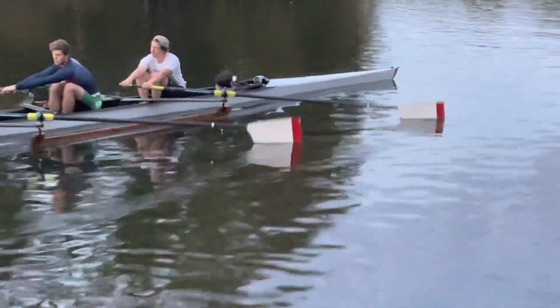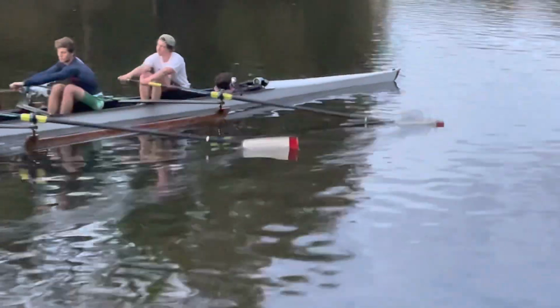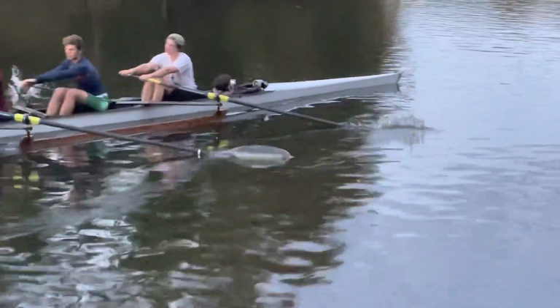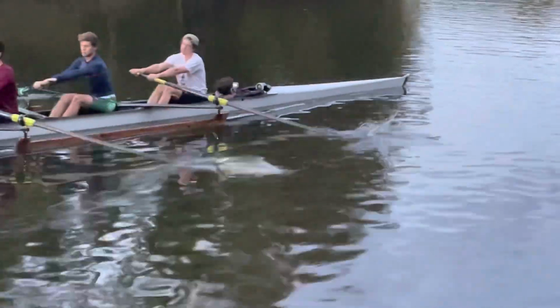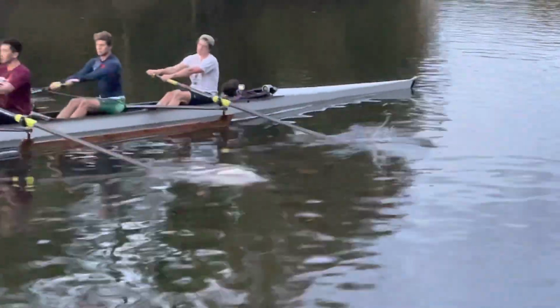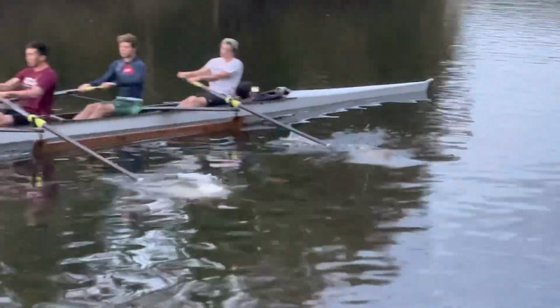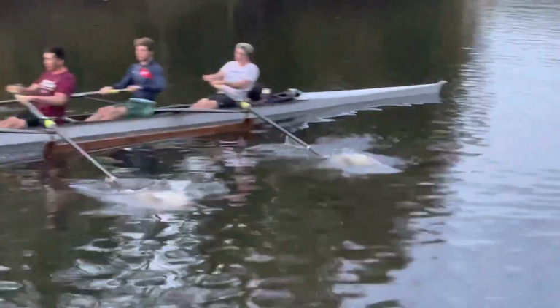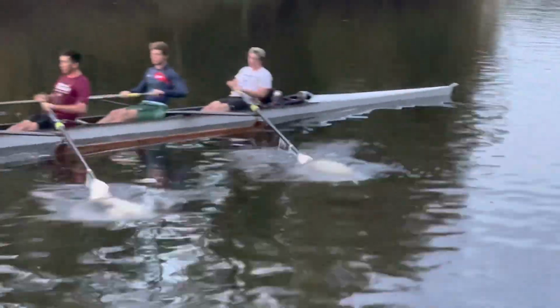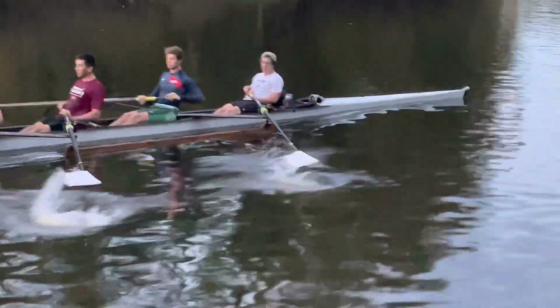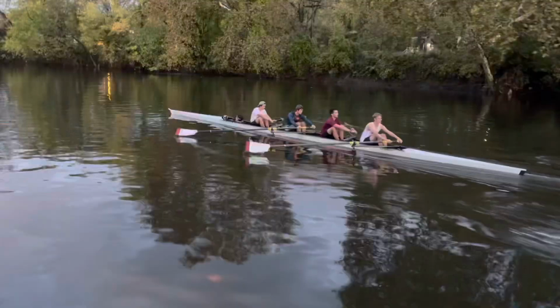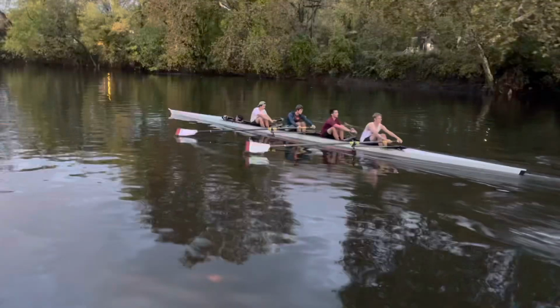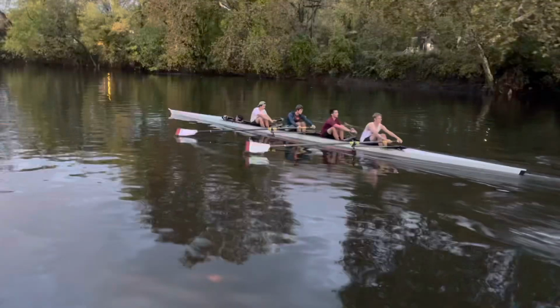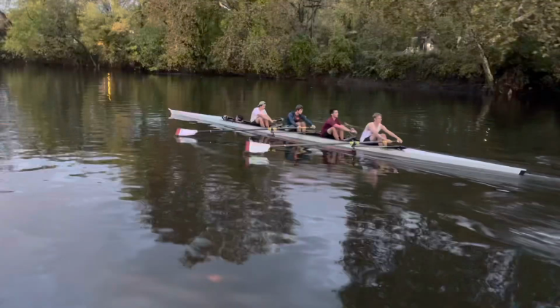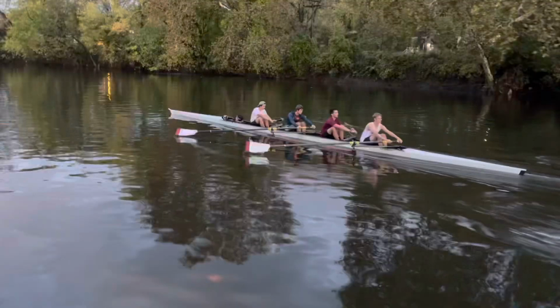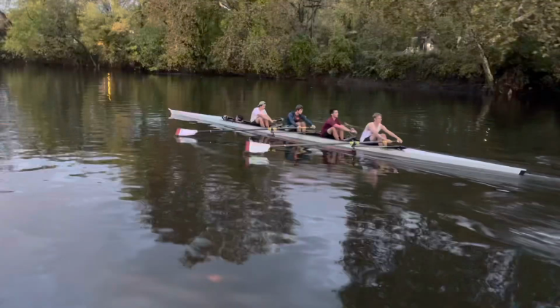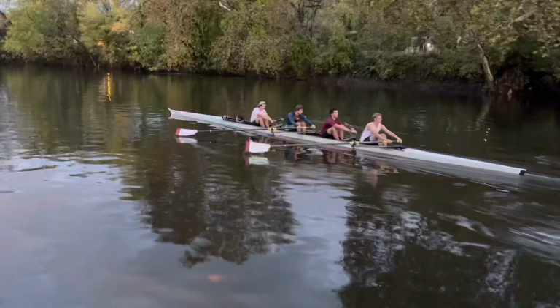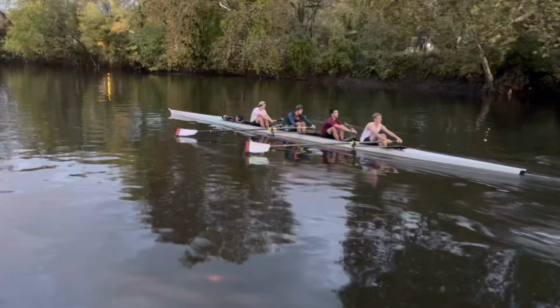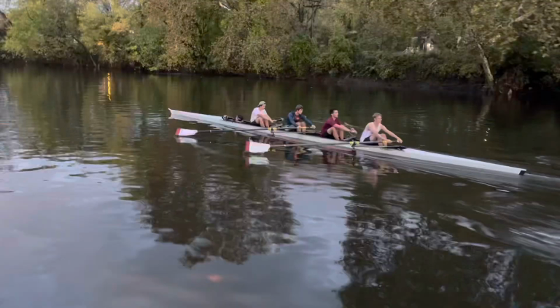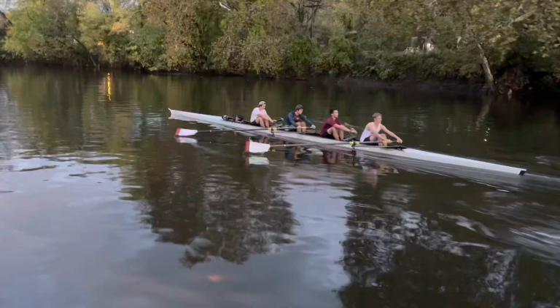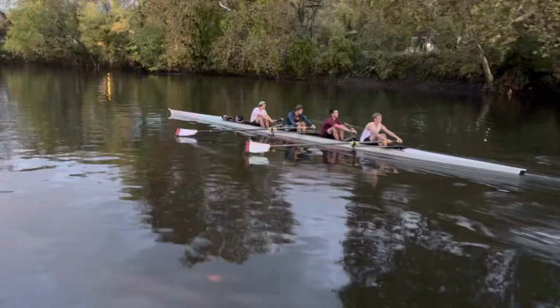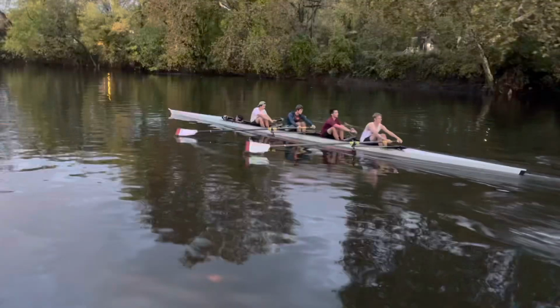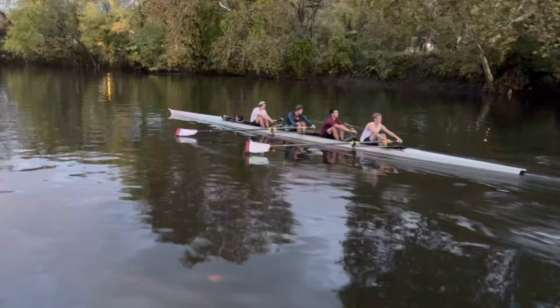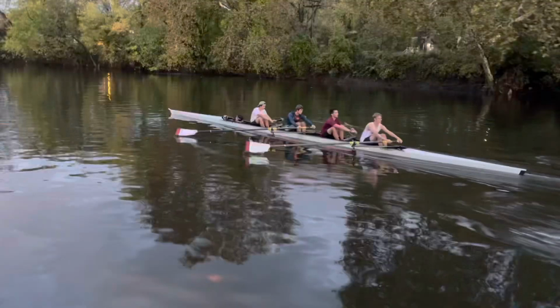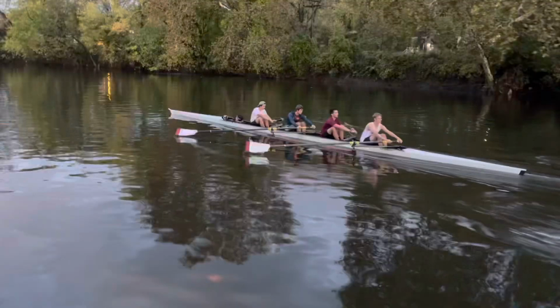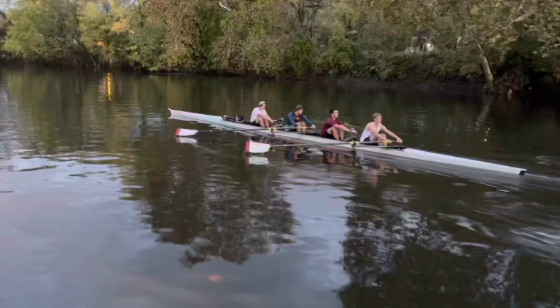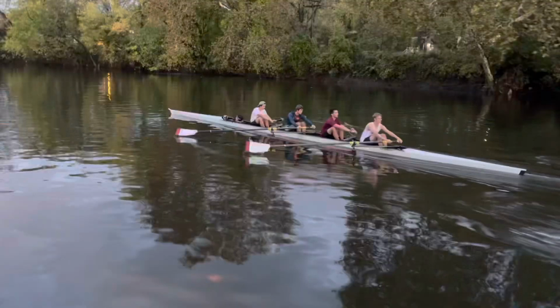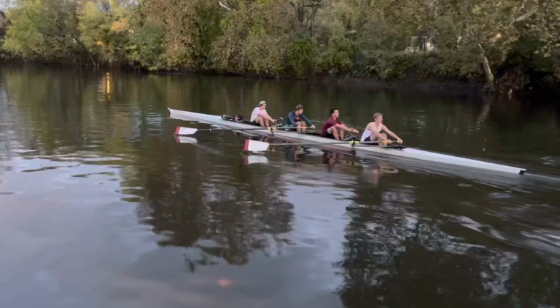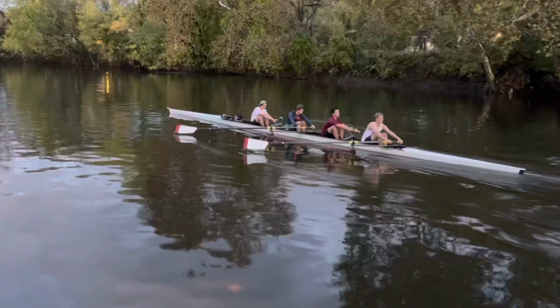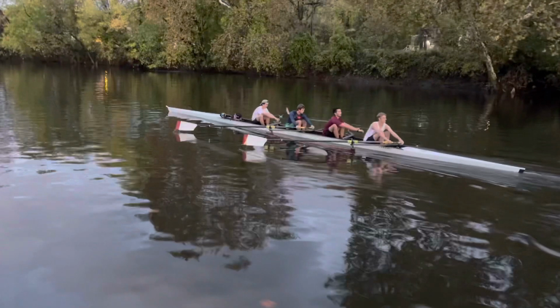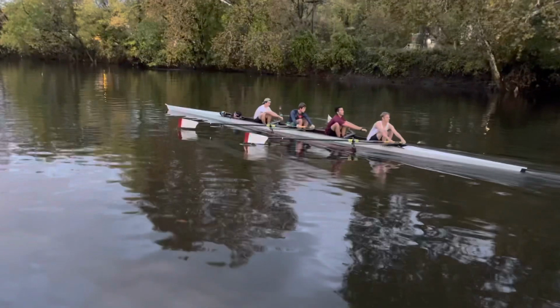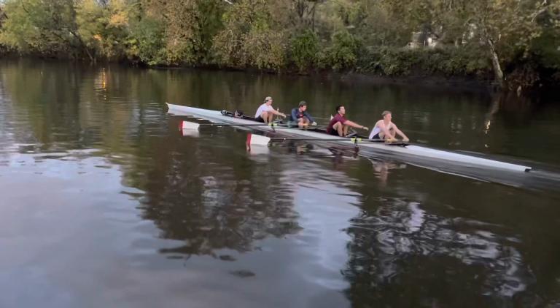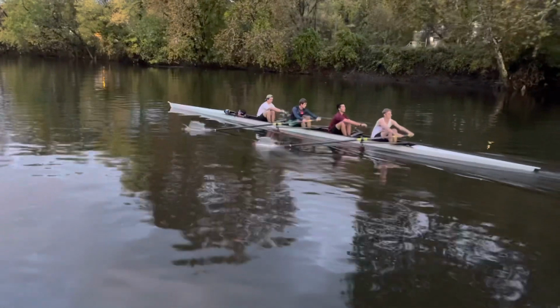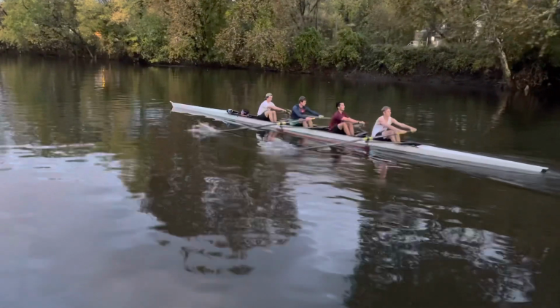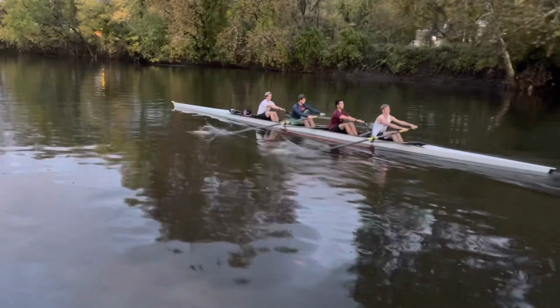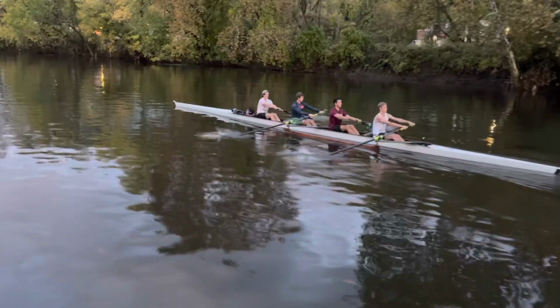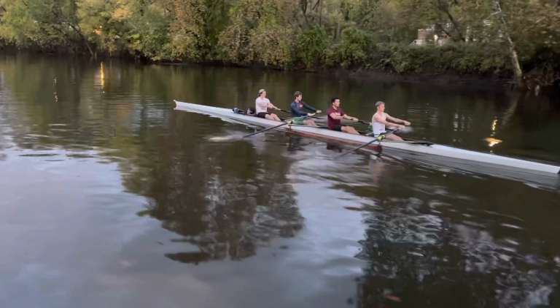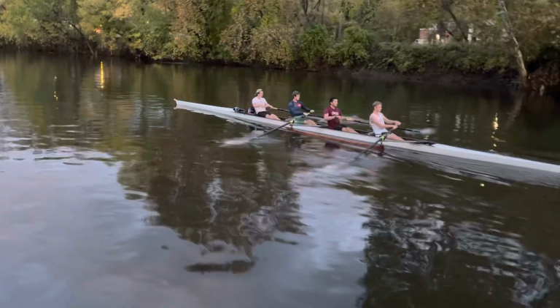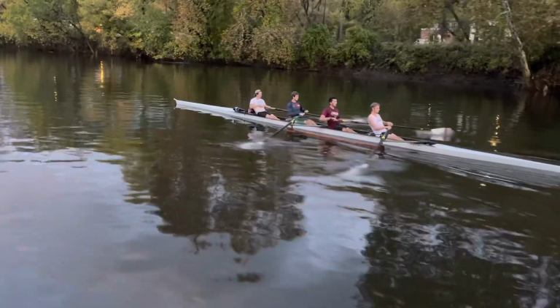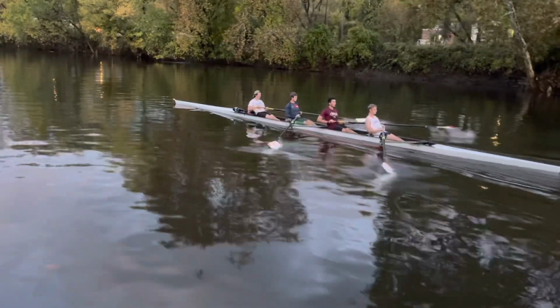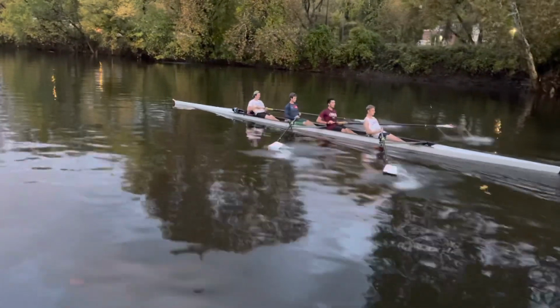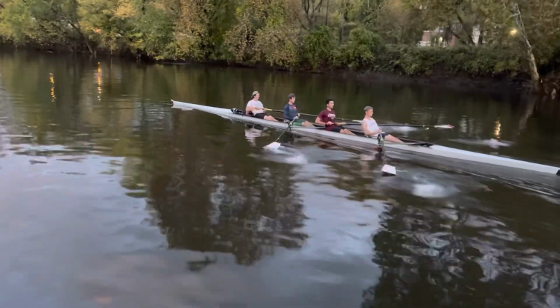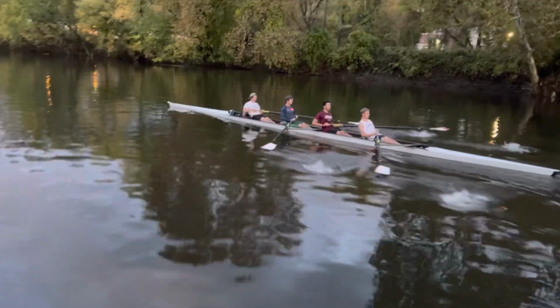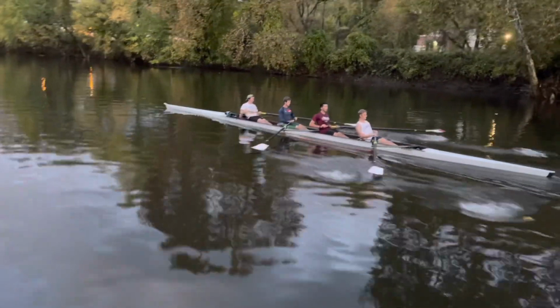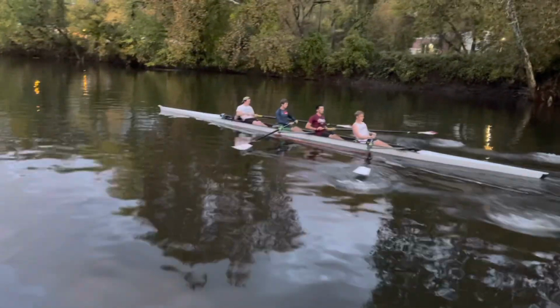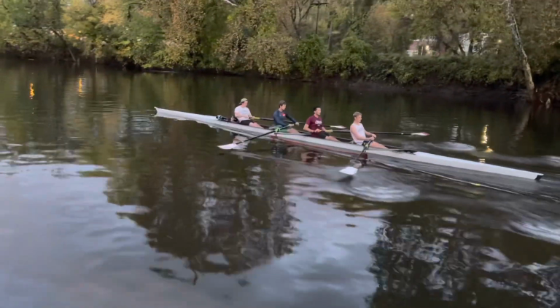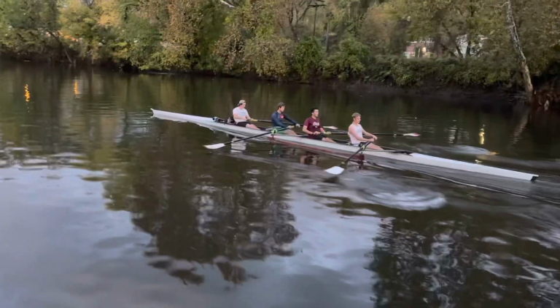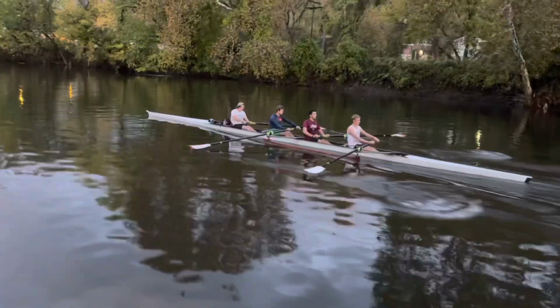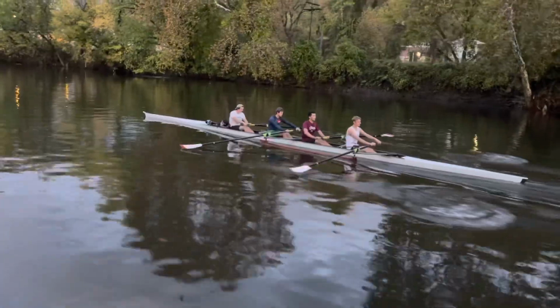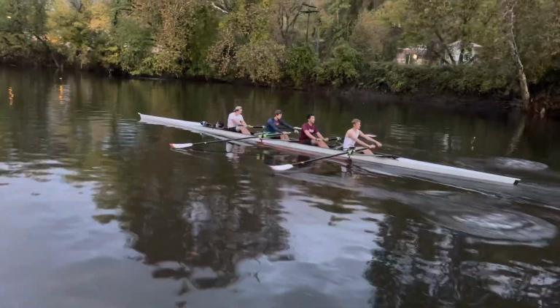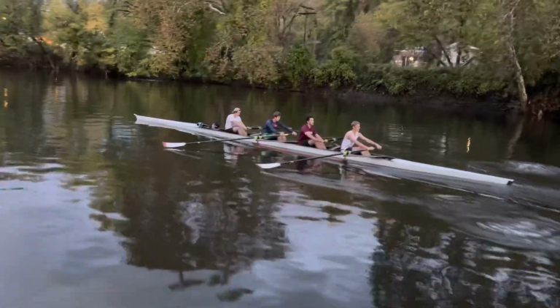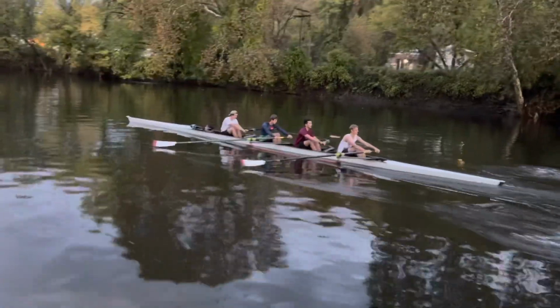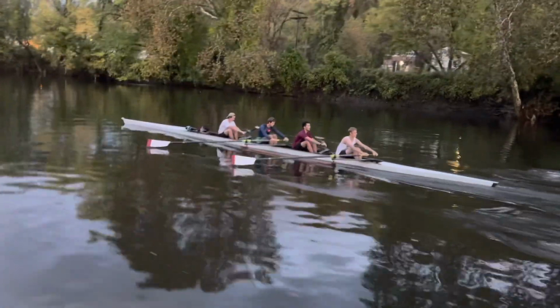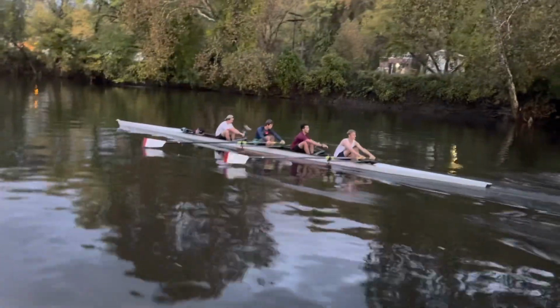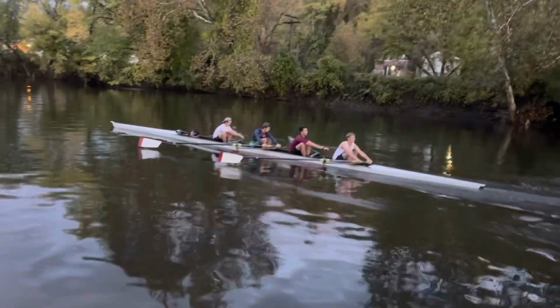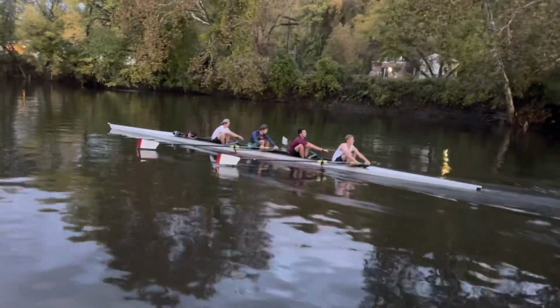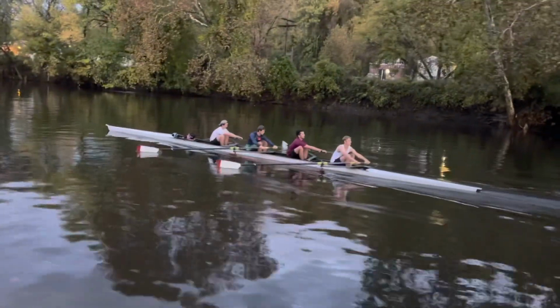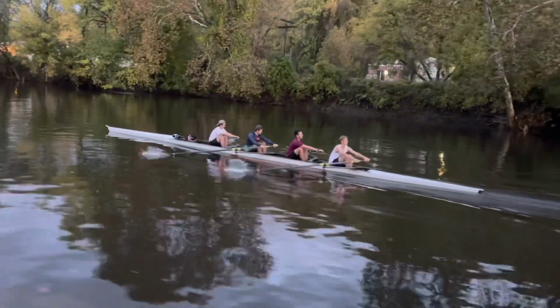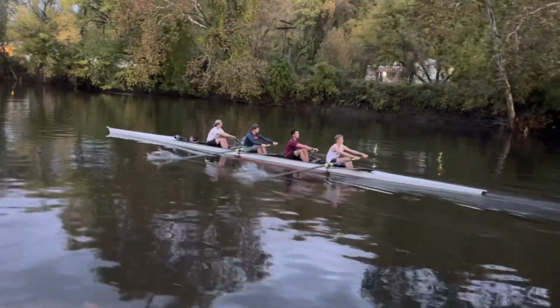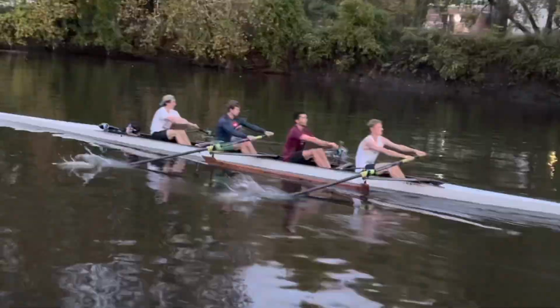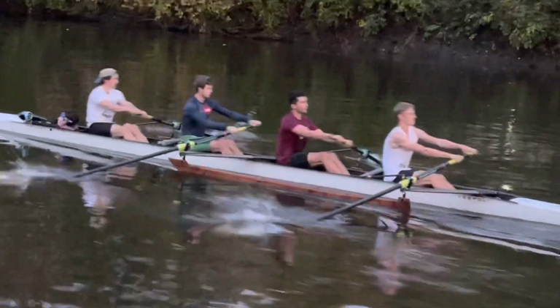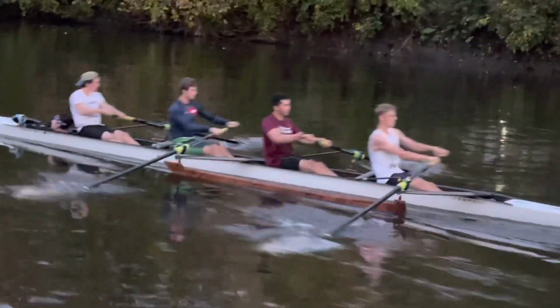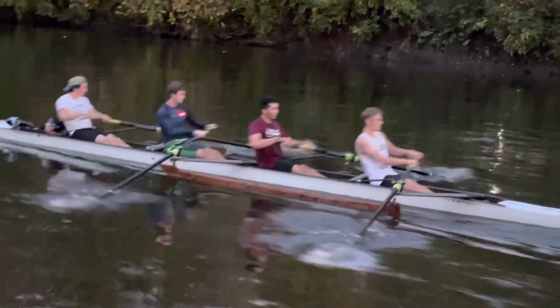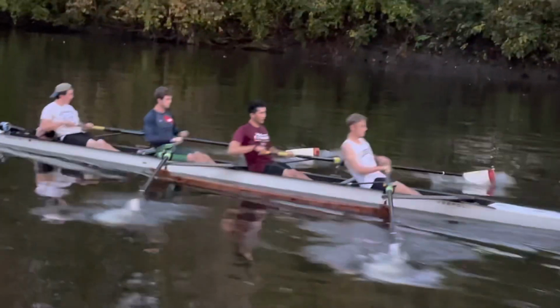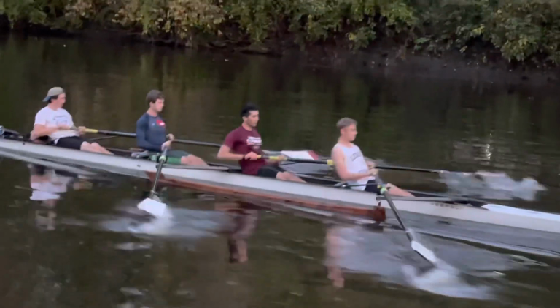It's a sequence habit we have to break. Blade off a bit more at the finish and travel level on the recovery. Port side, a little different on the square-up — you can see you're a little late, bow.